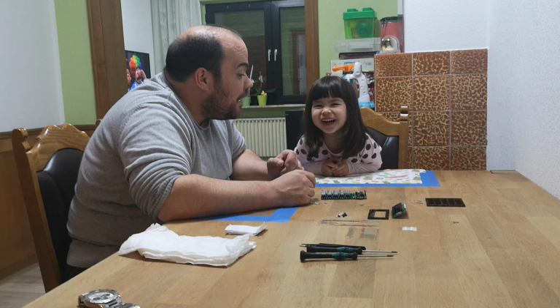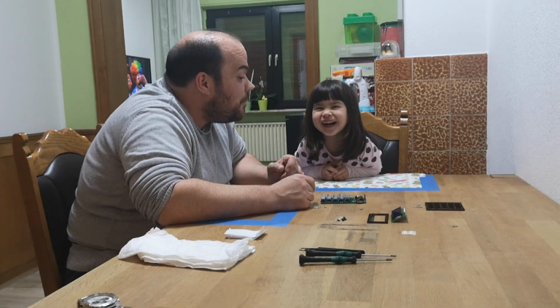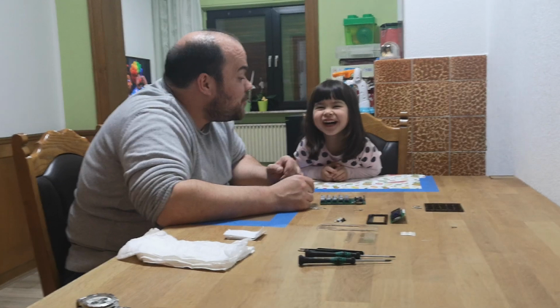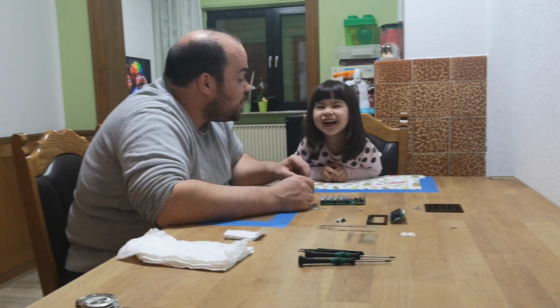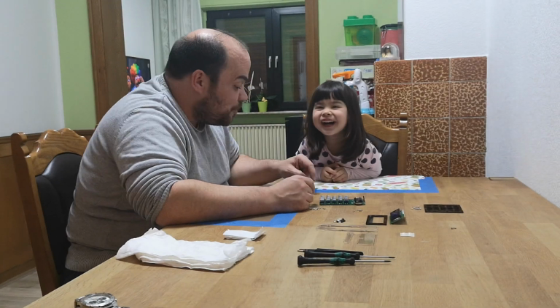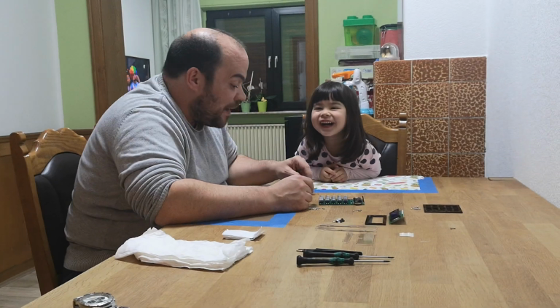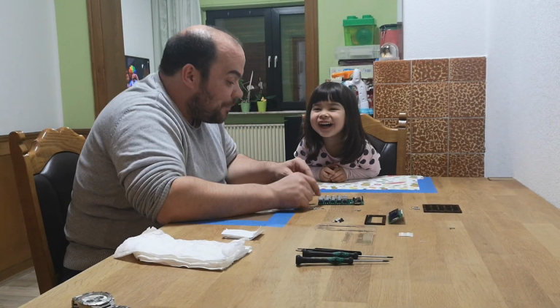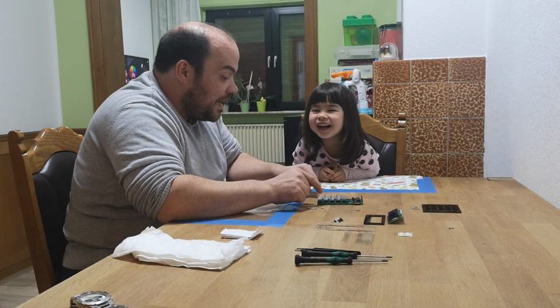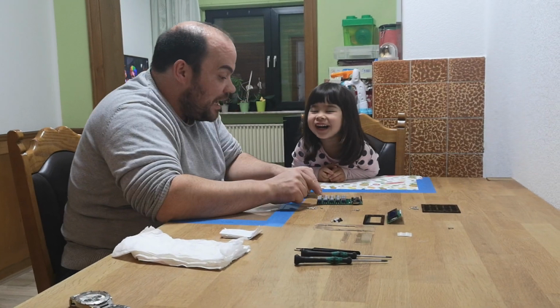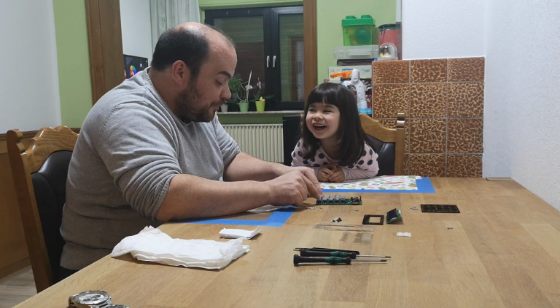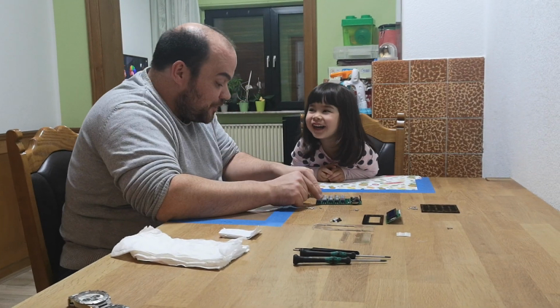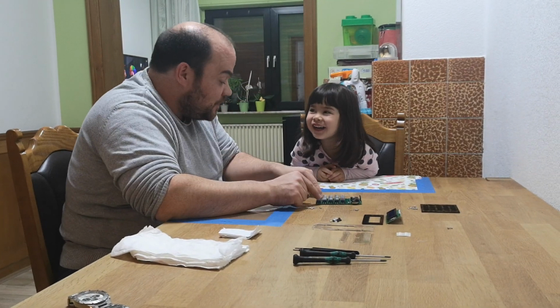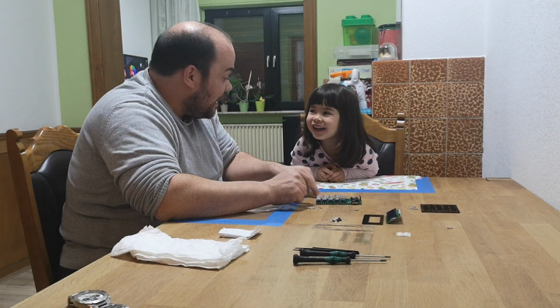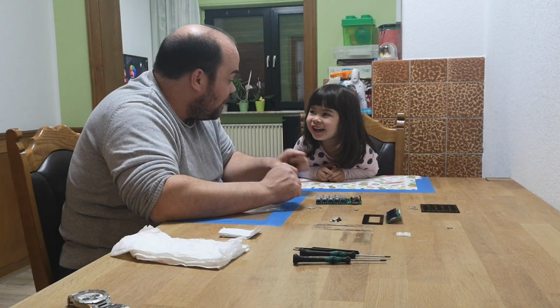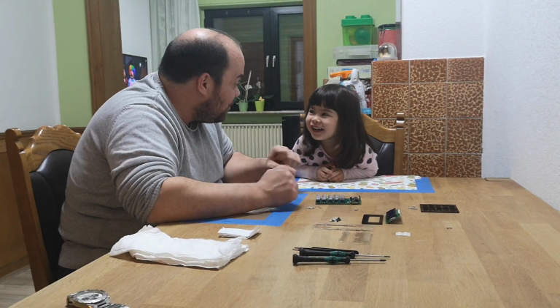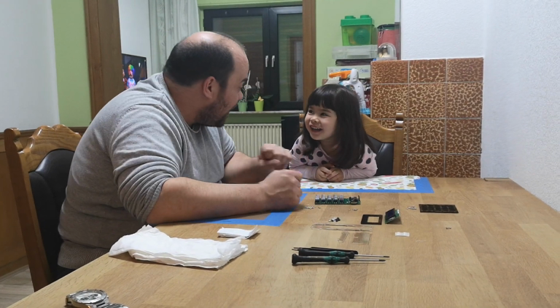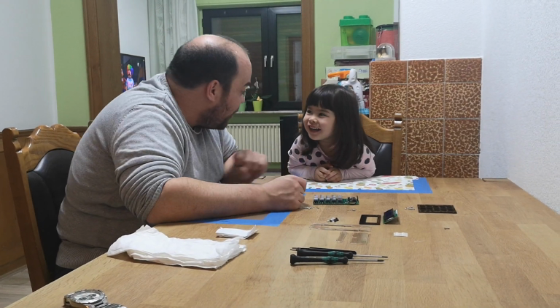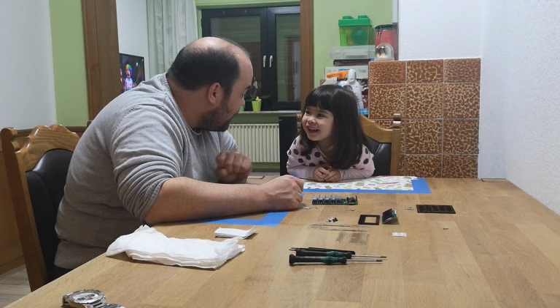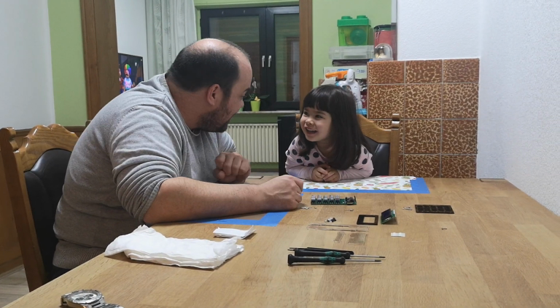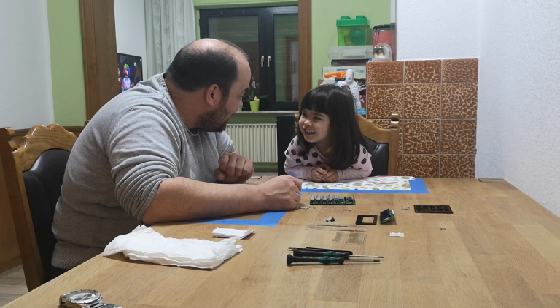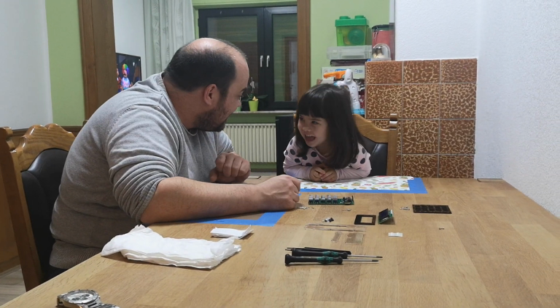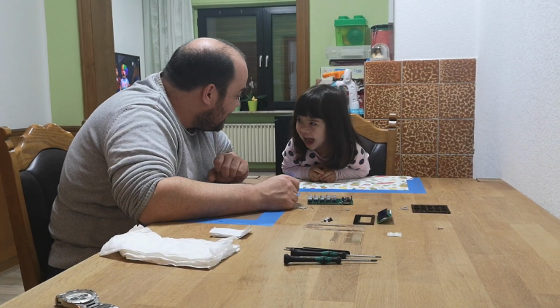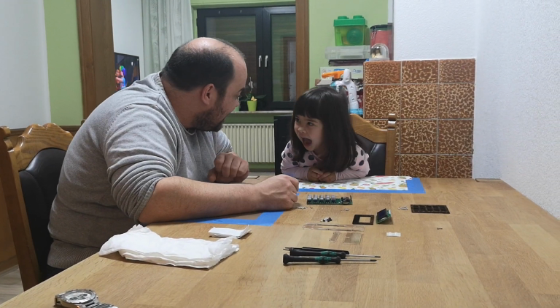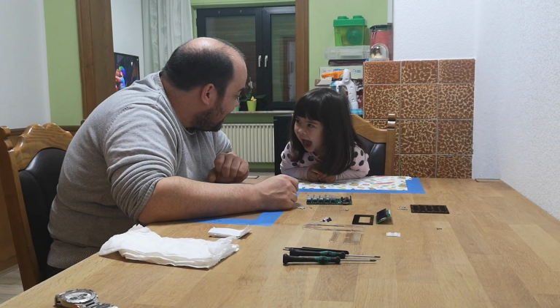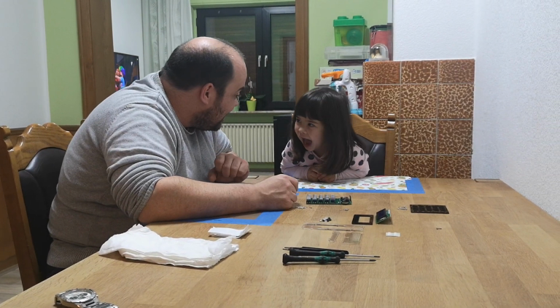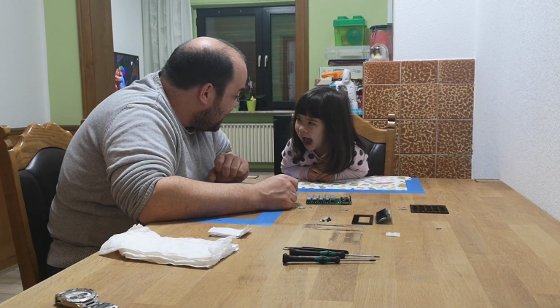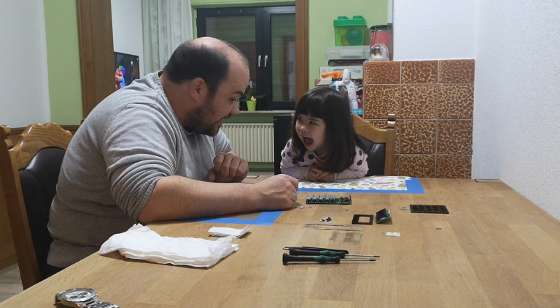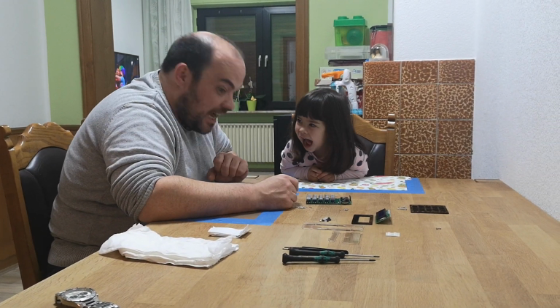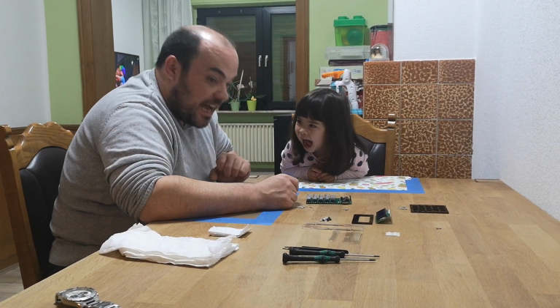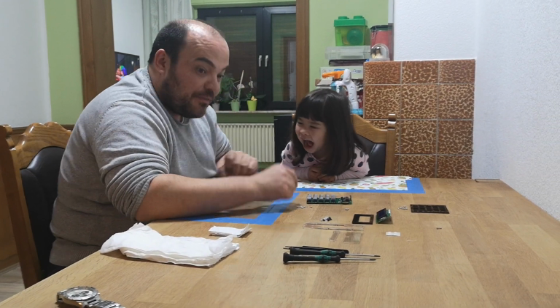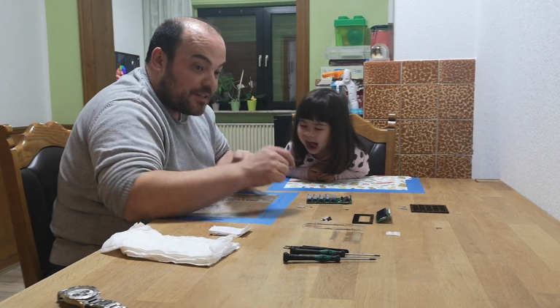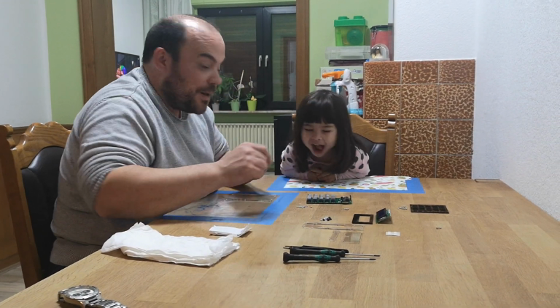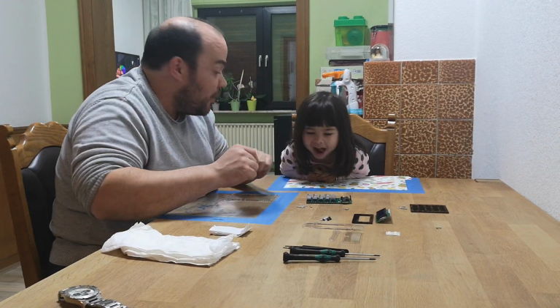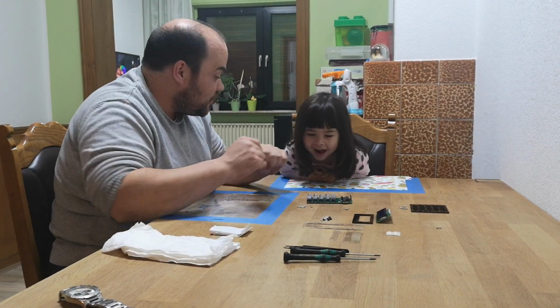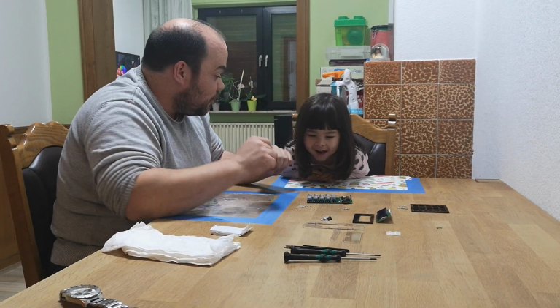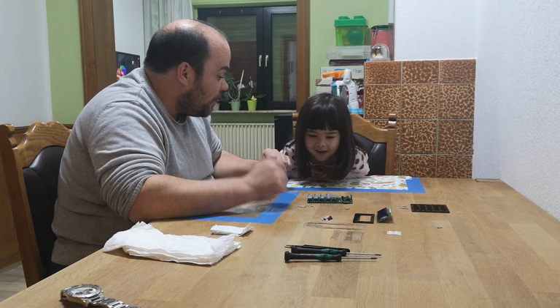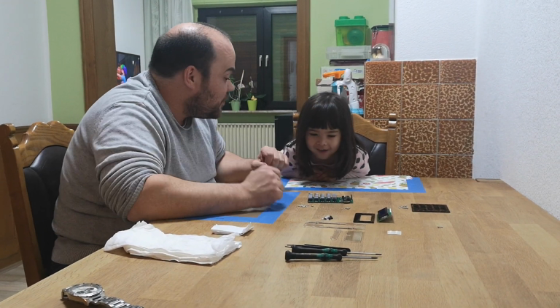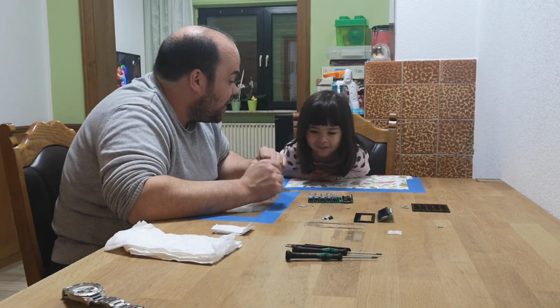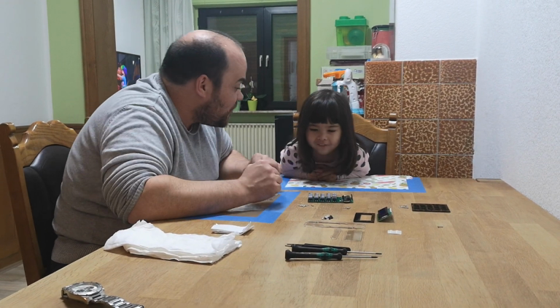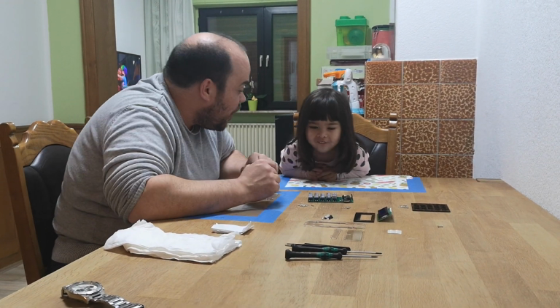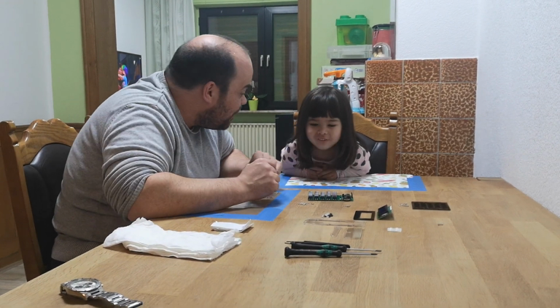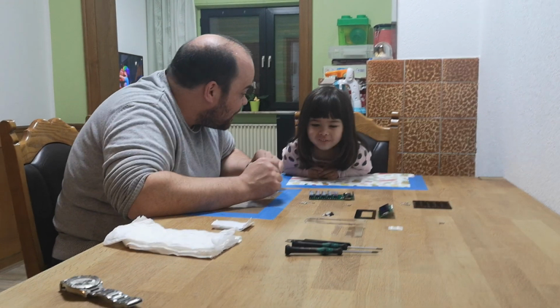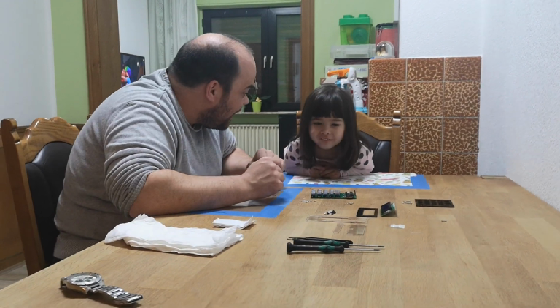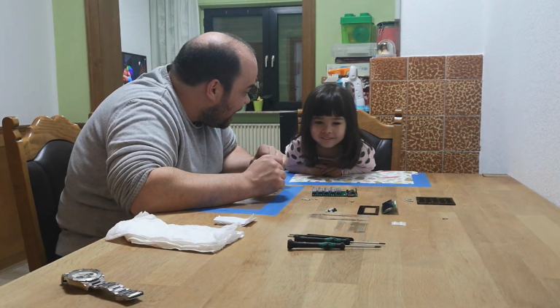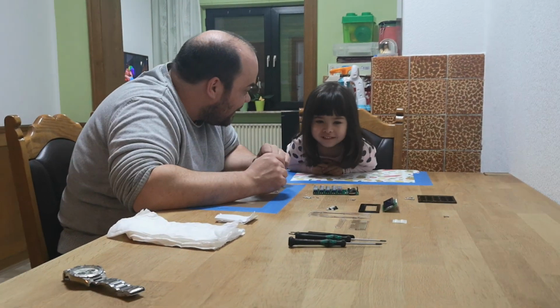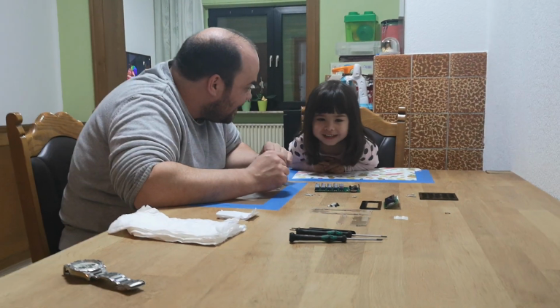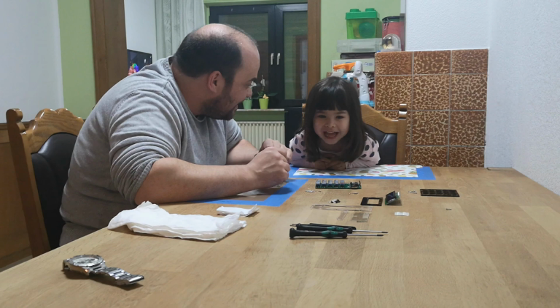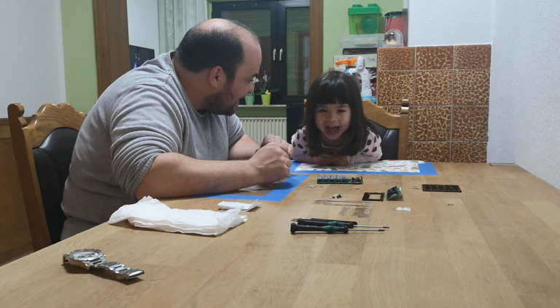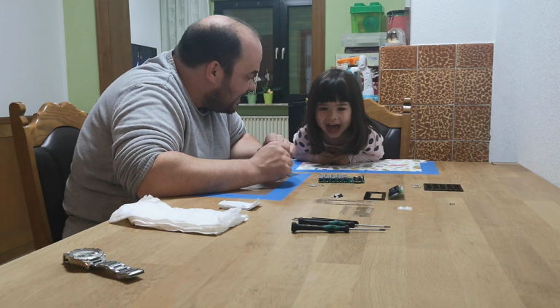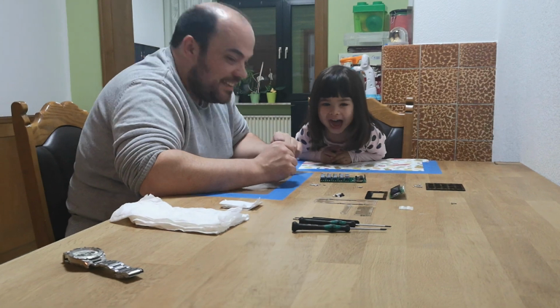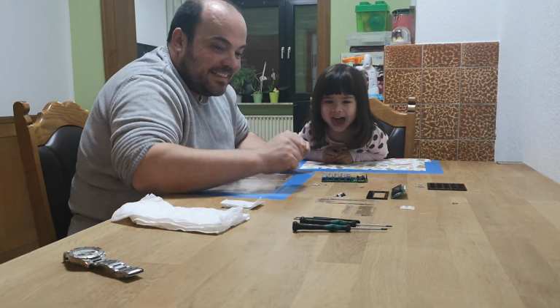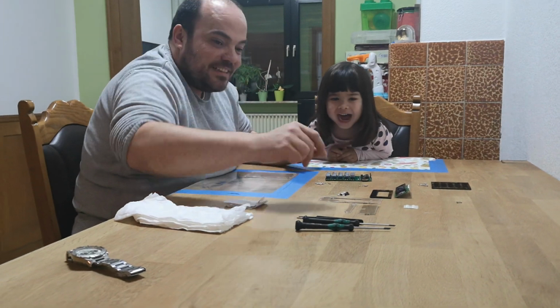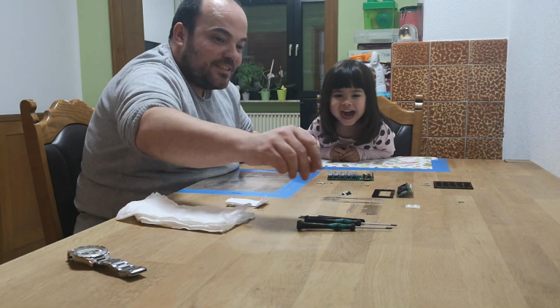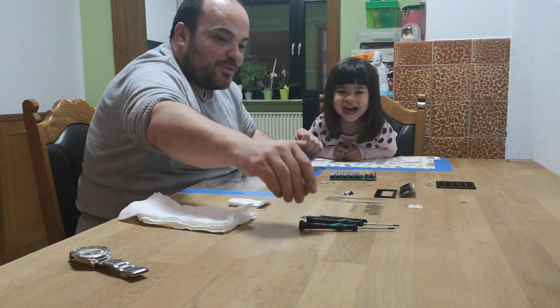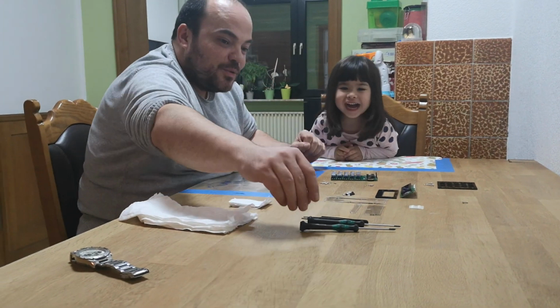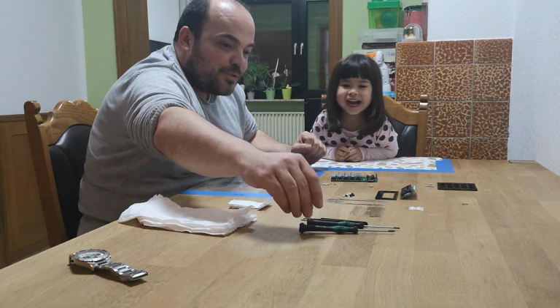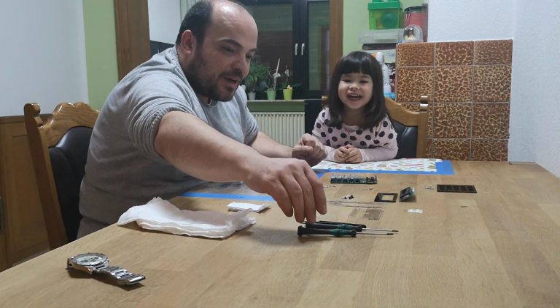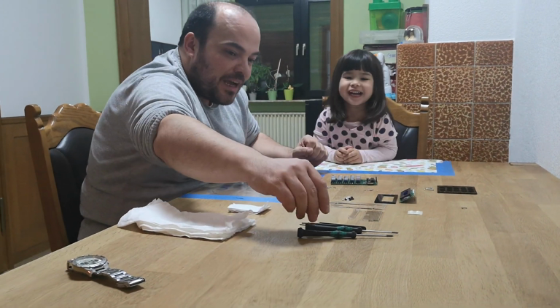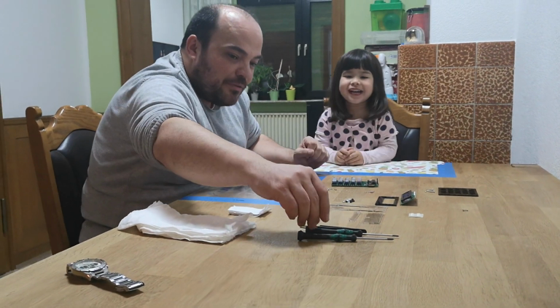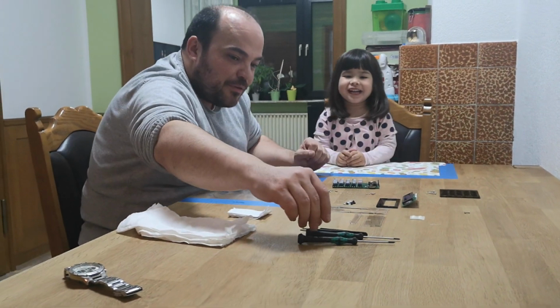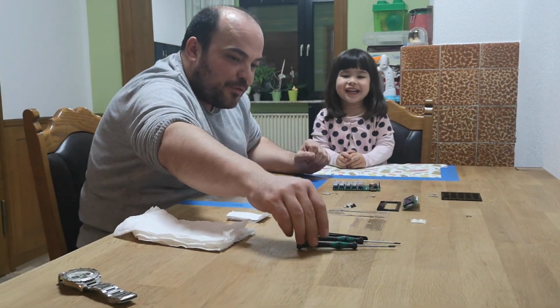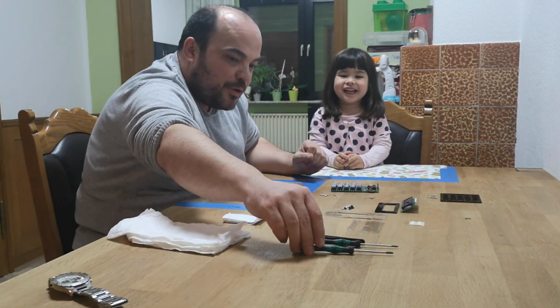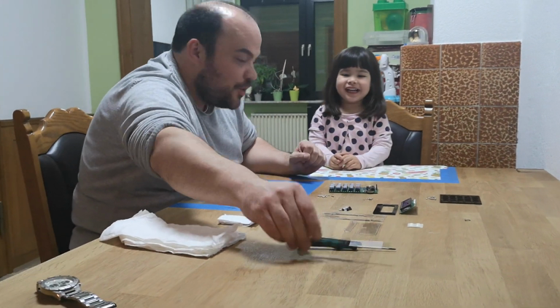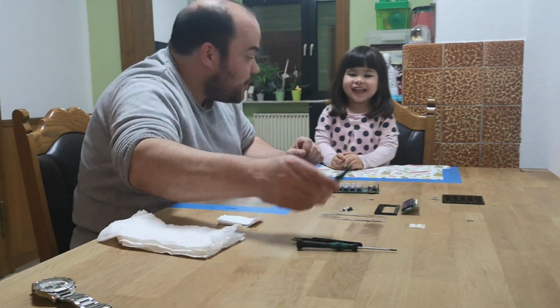Would you help me to build together? Yes! What do you need? Do you need a screwdriver? Yes! Screwdriver for you!